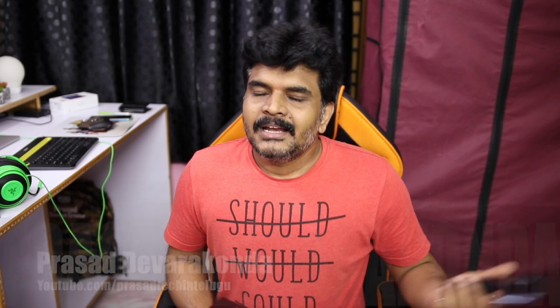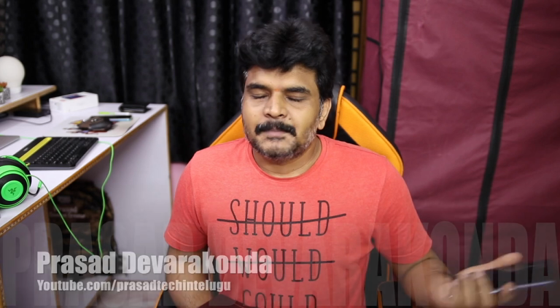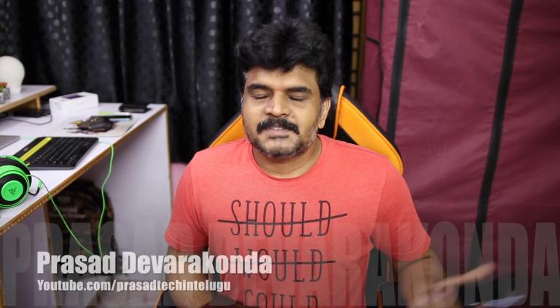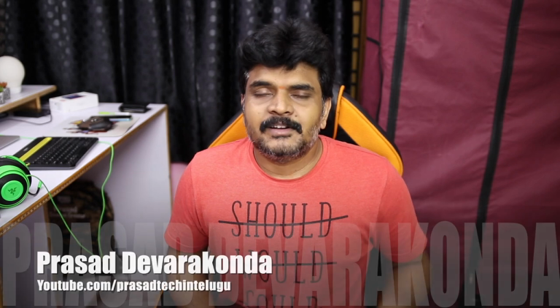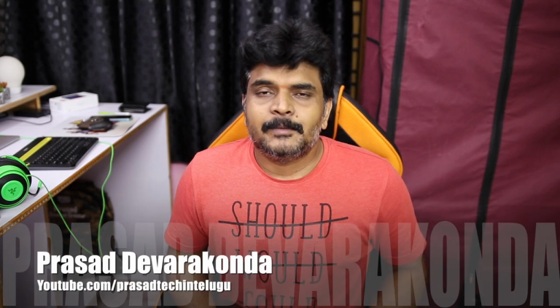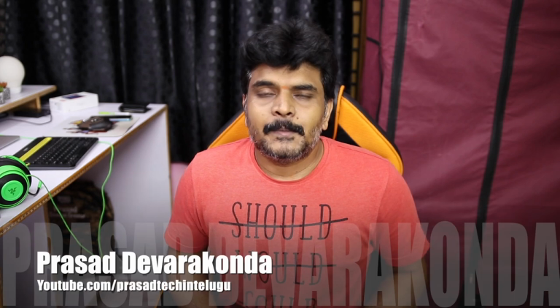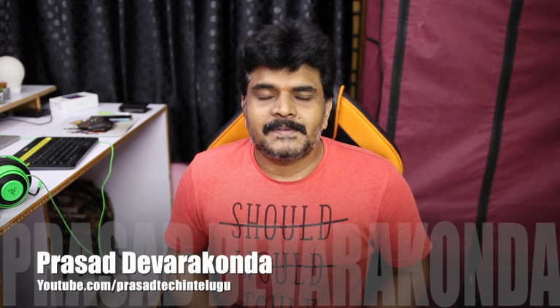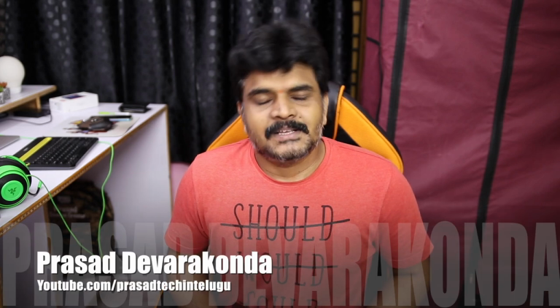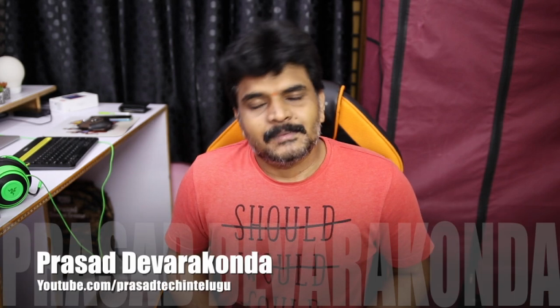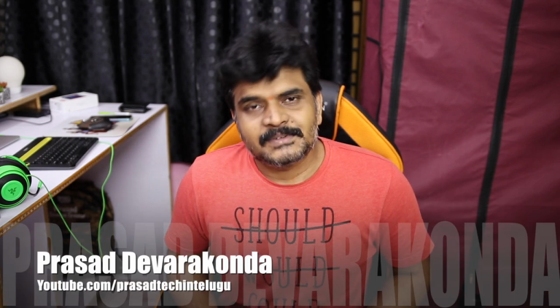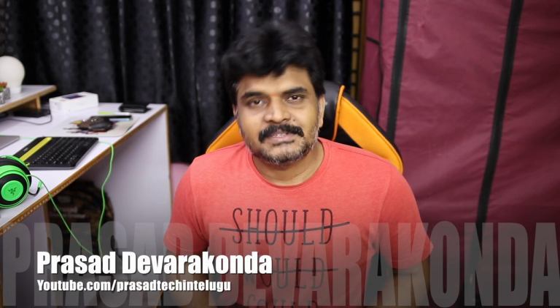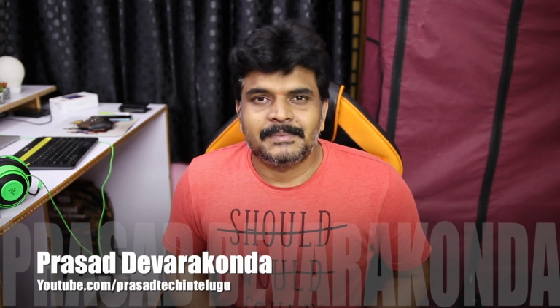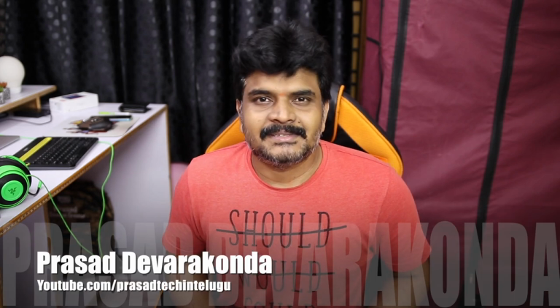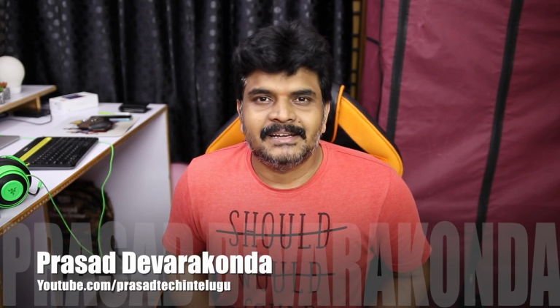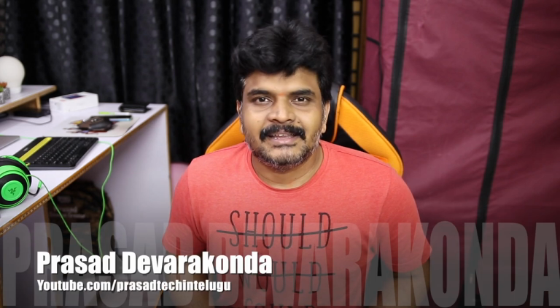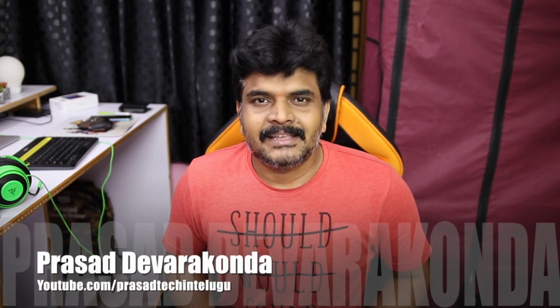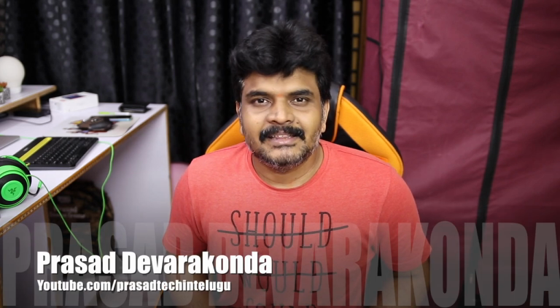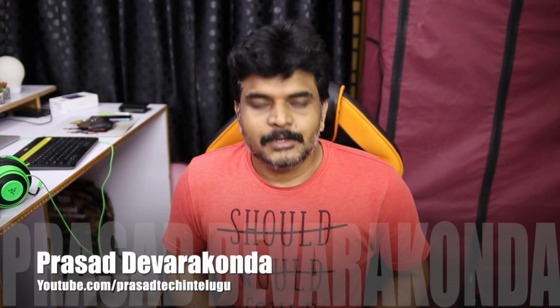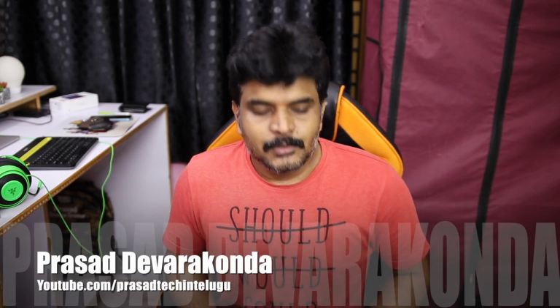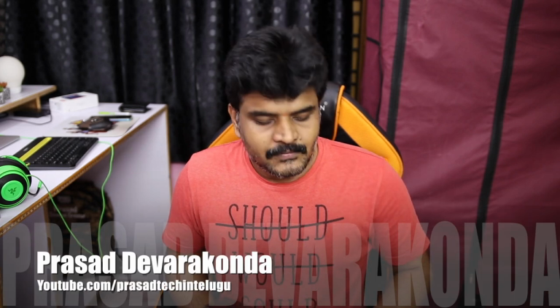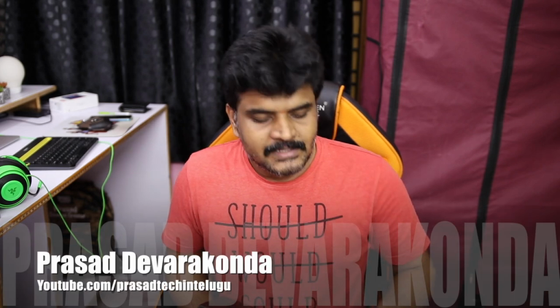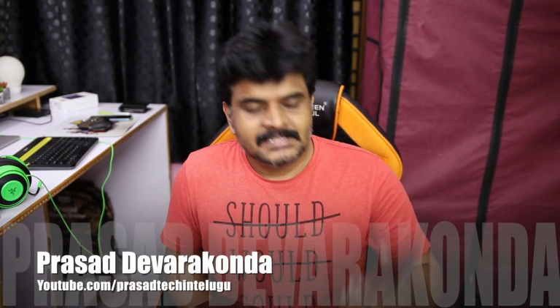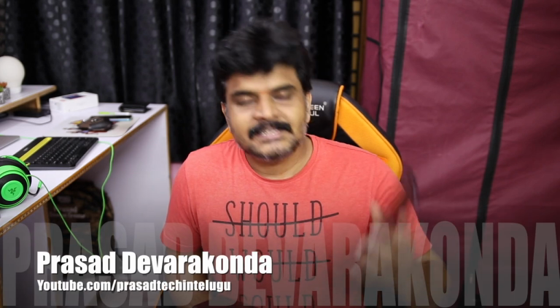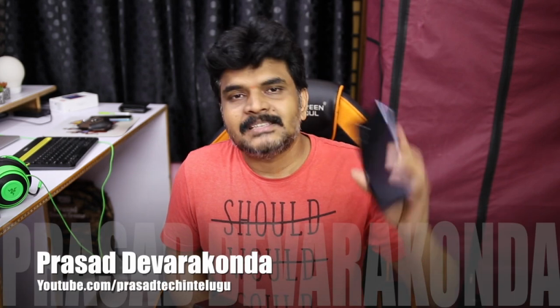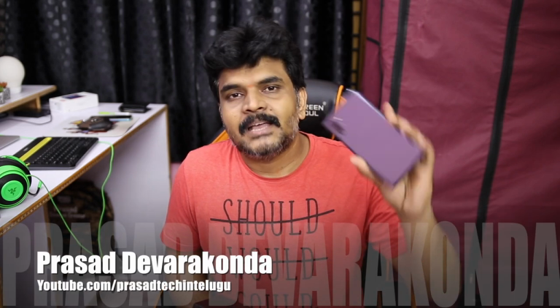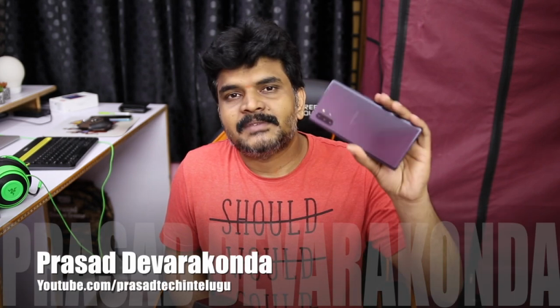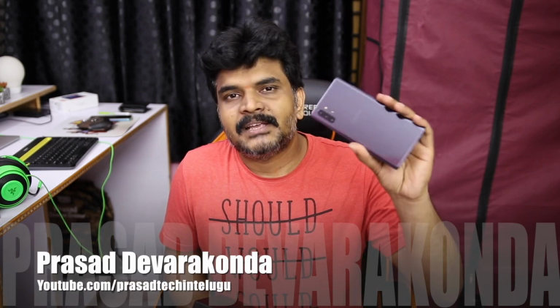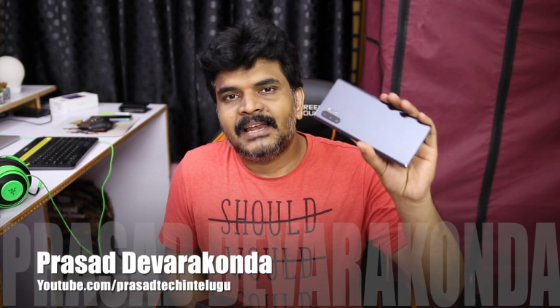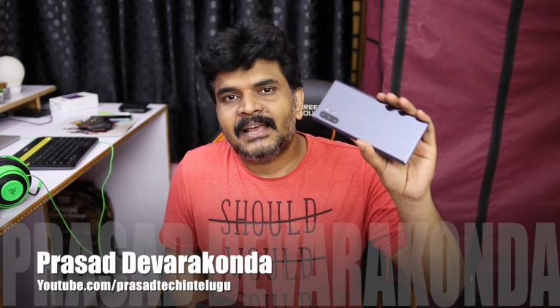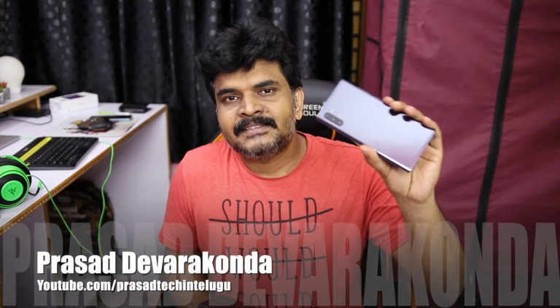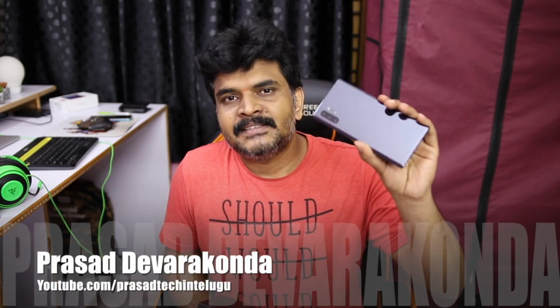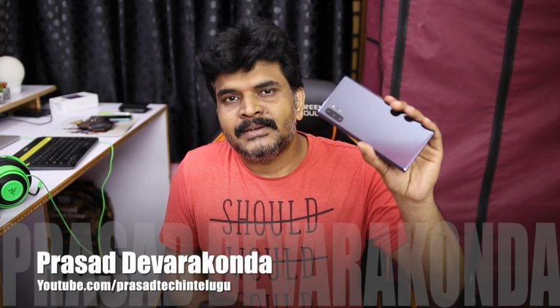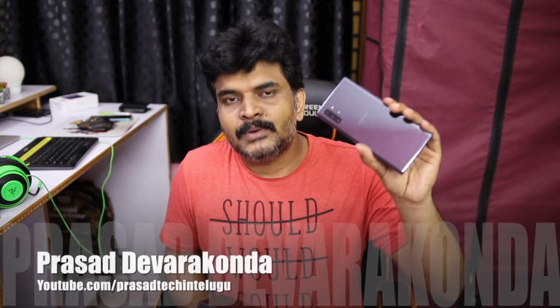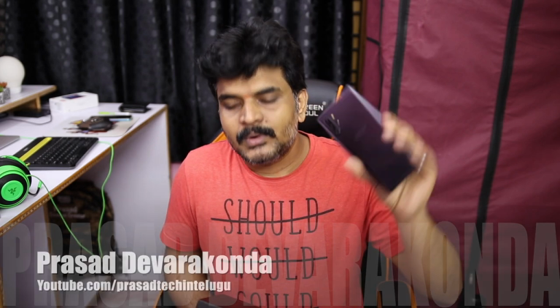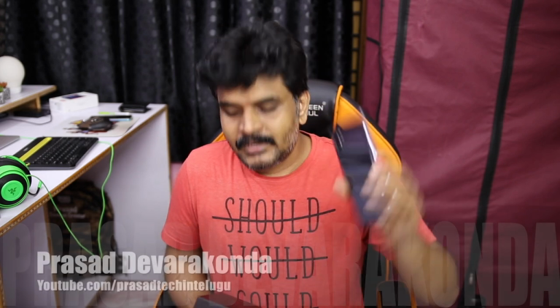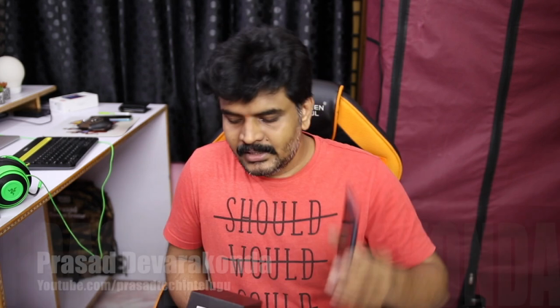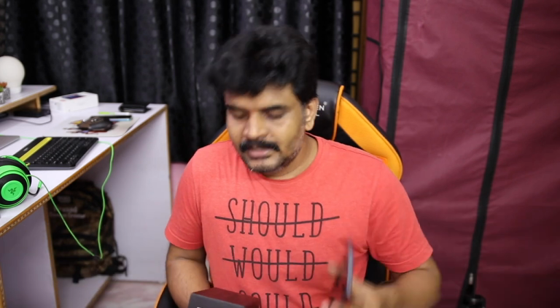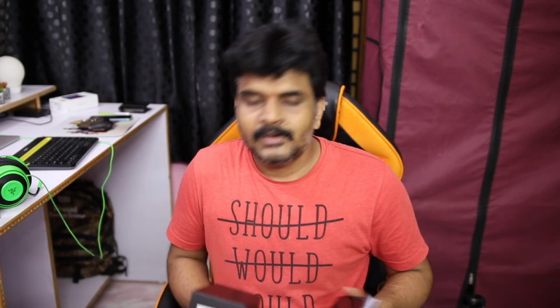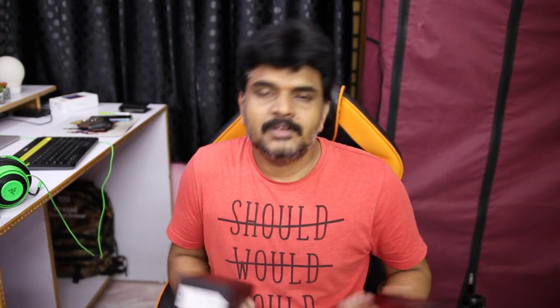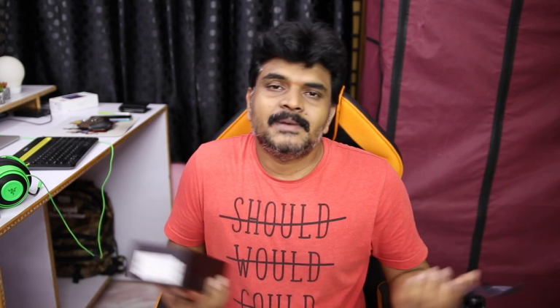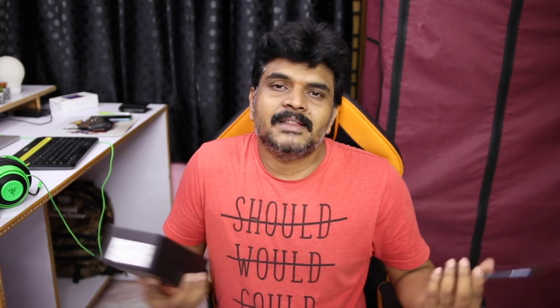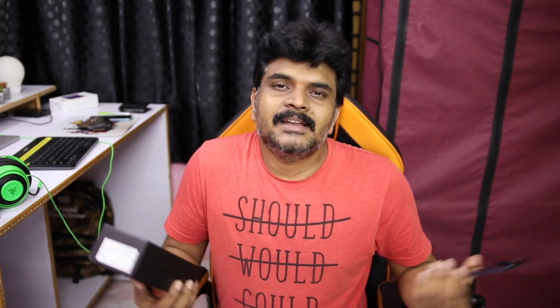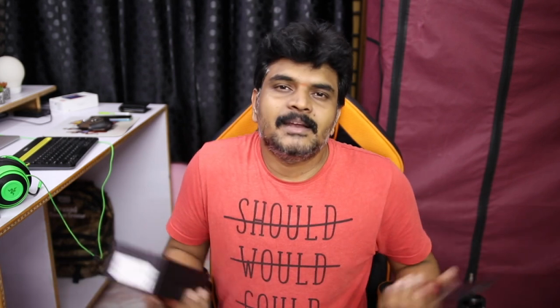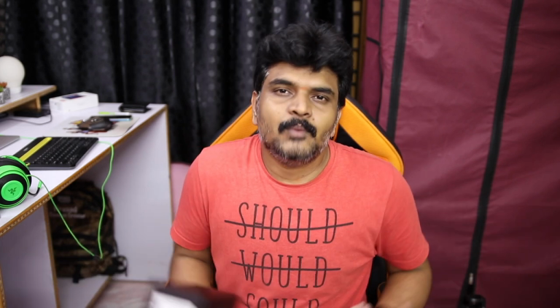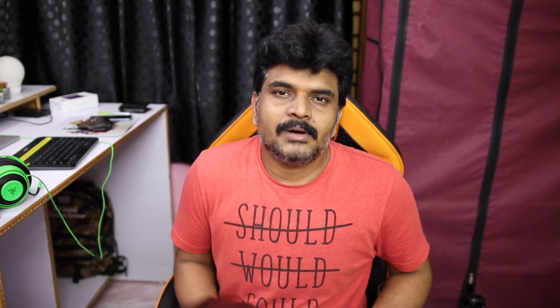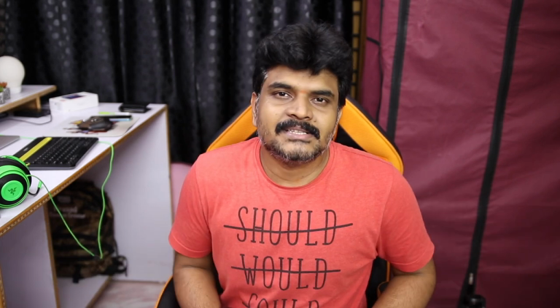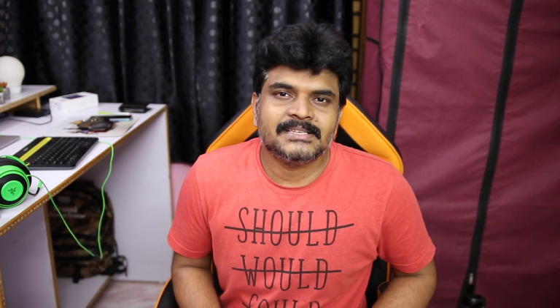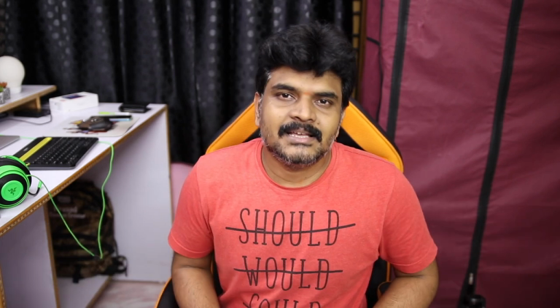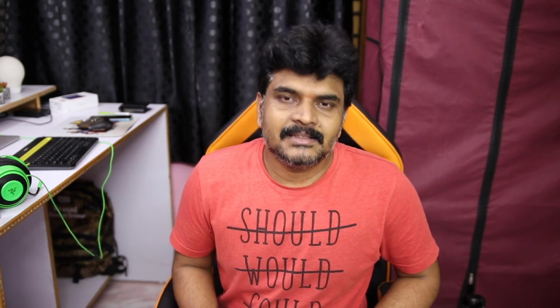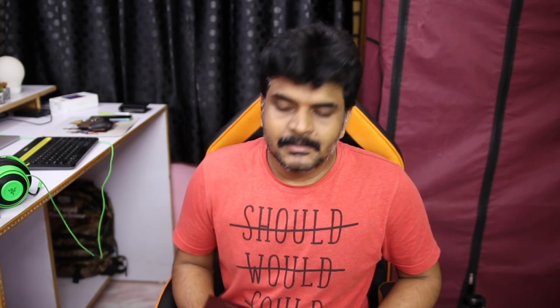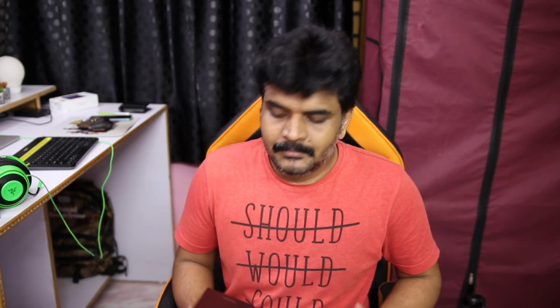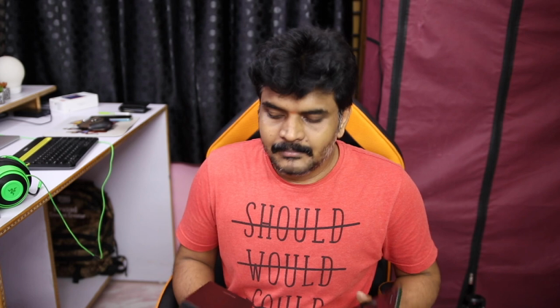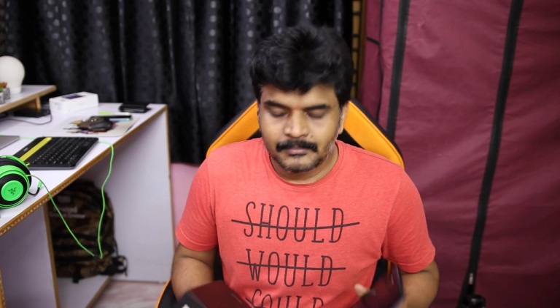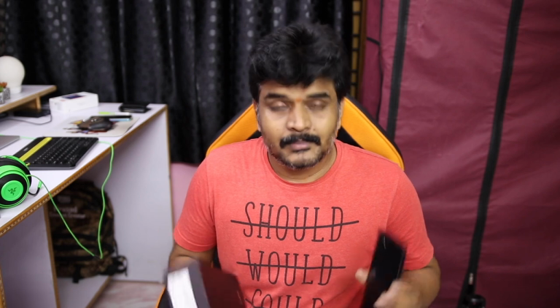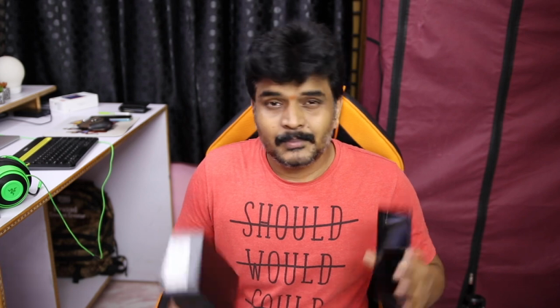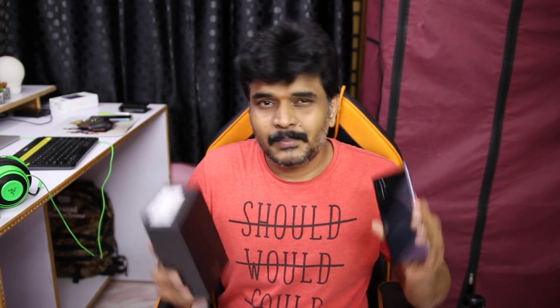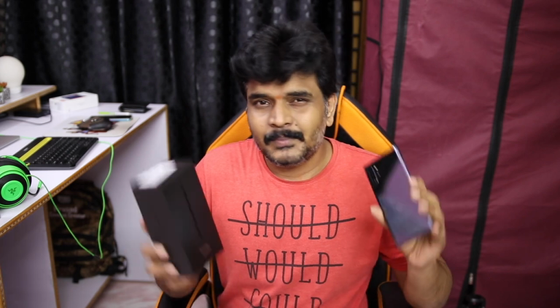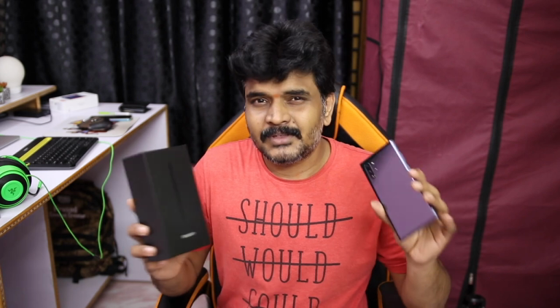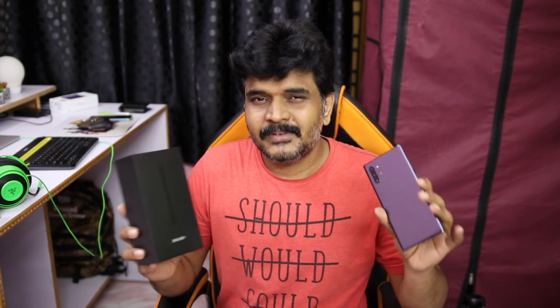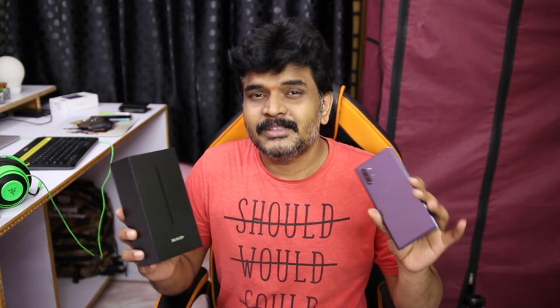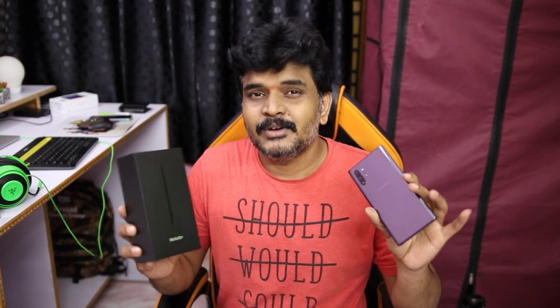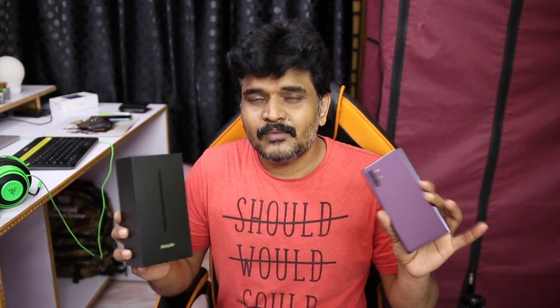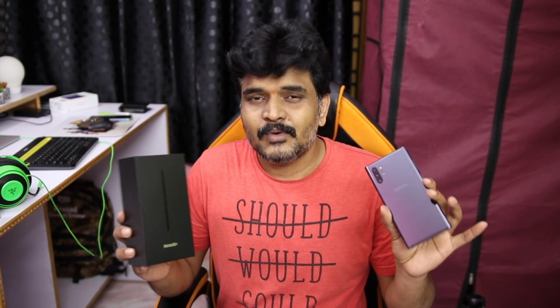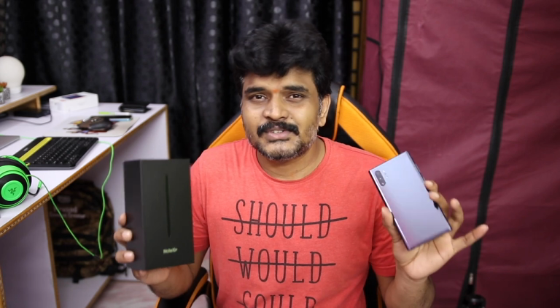Hello and welcome to our channel. Today I am going to do the unboxing of the Samsung Galaxy Note 10 and Note 10 Plus — two phones.